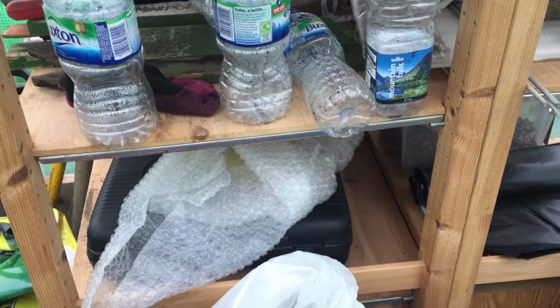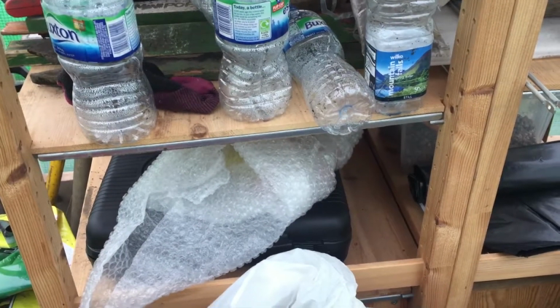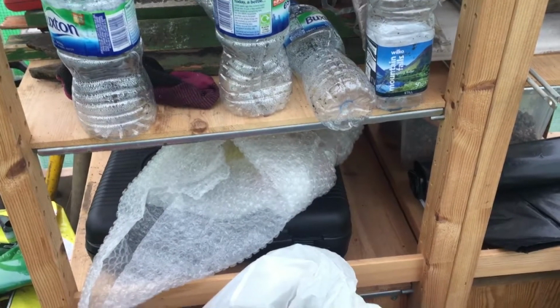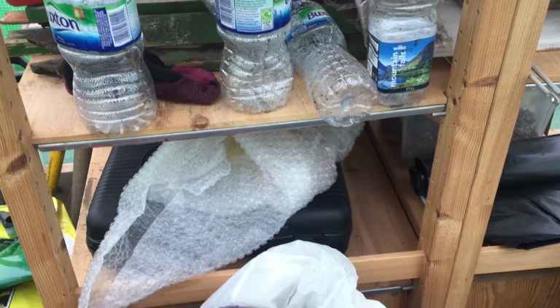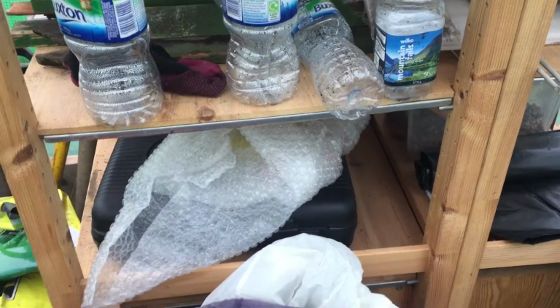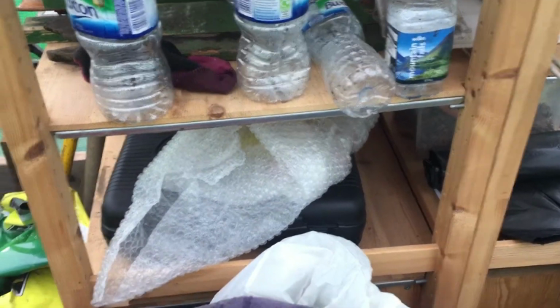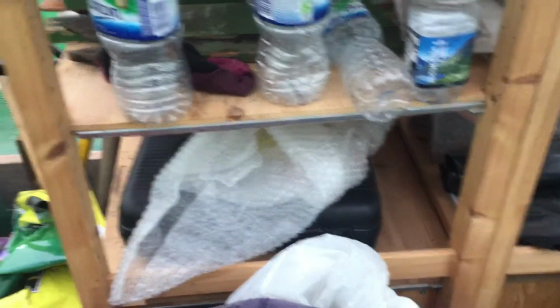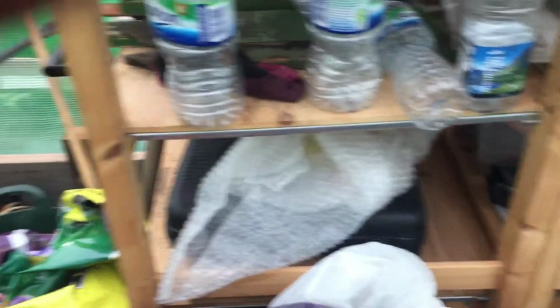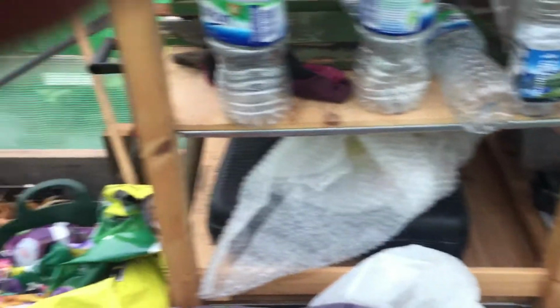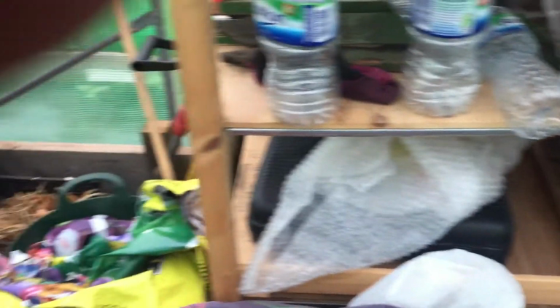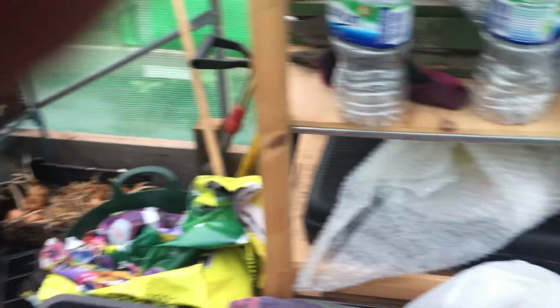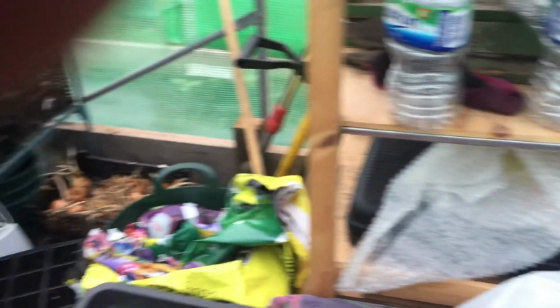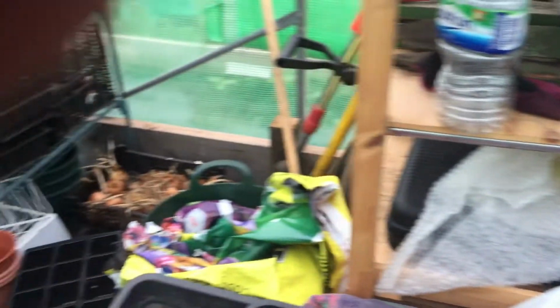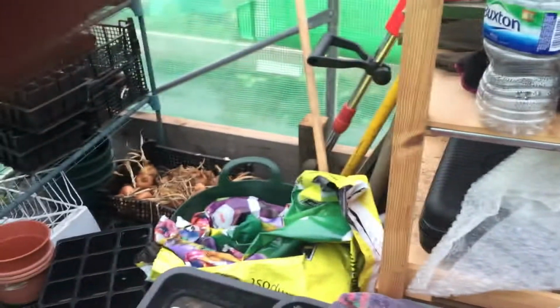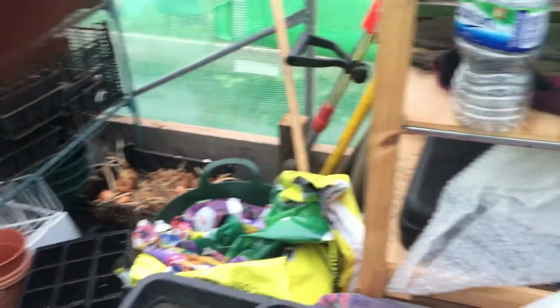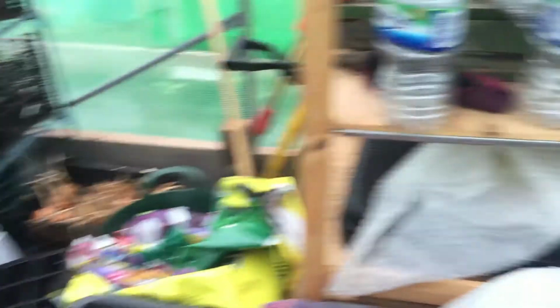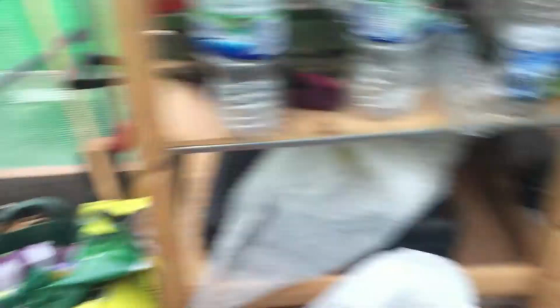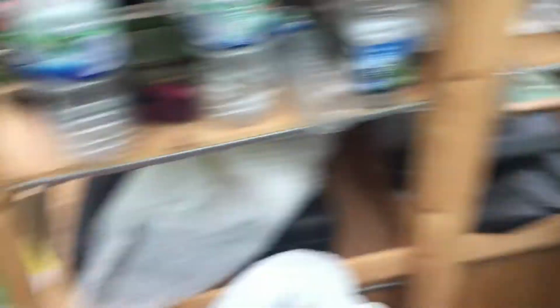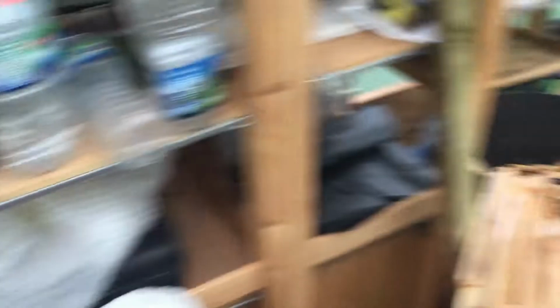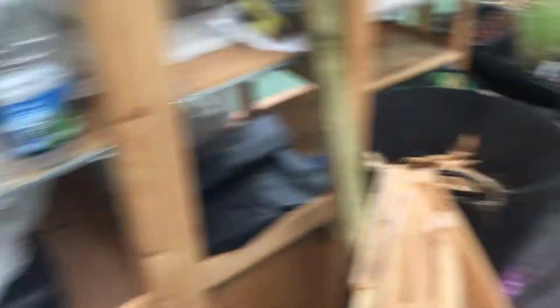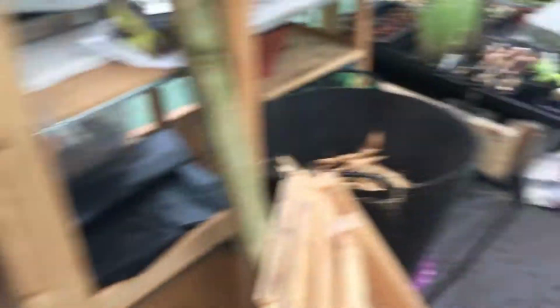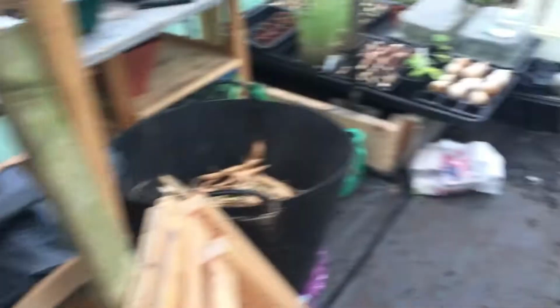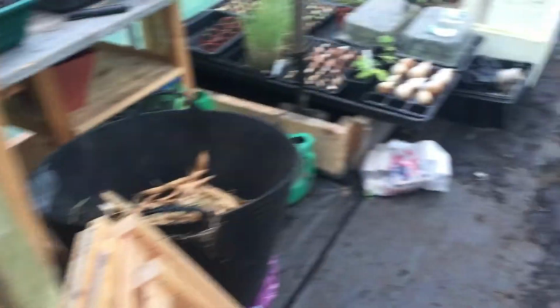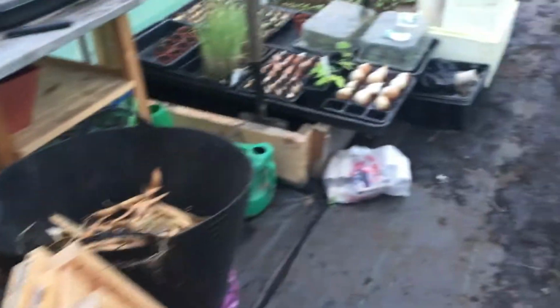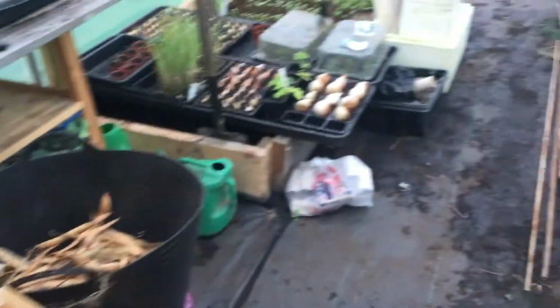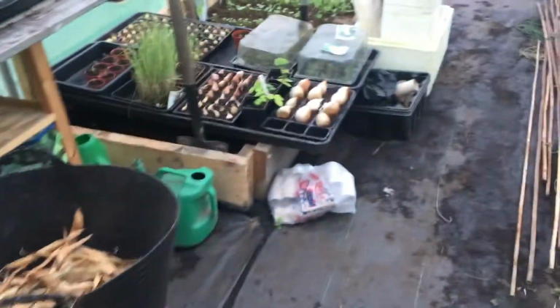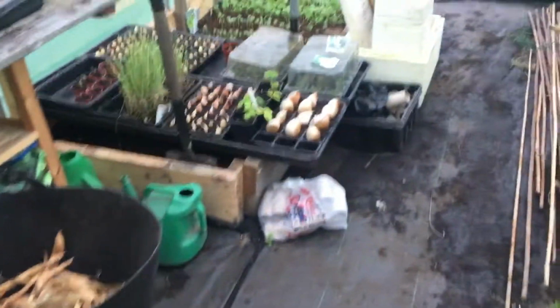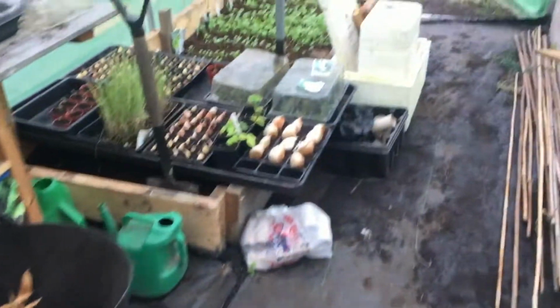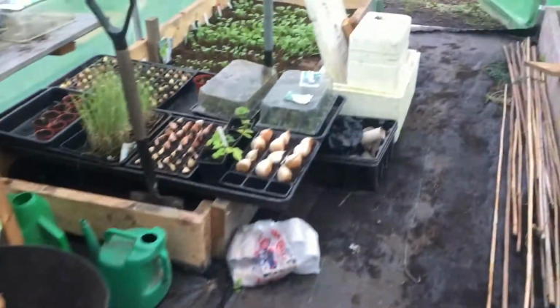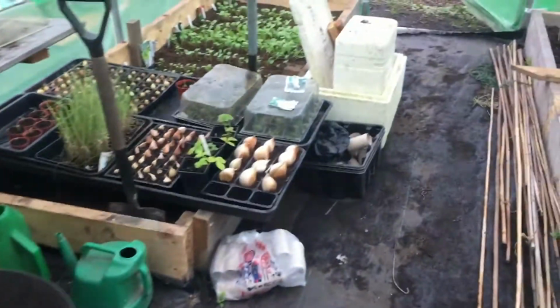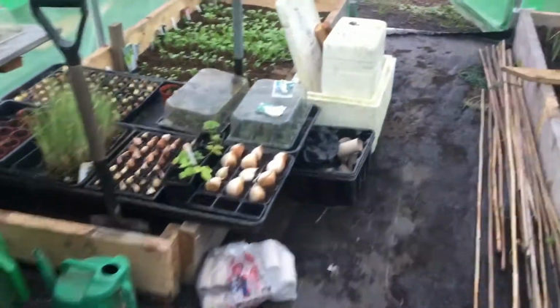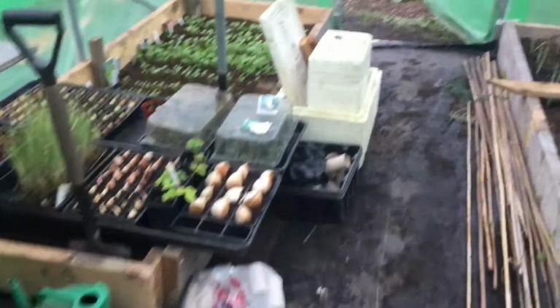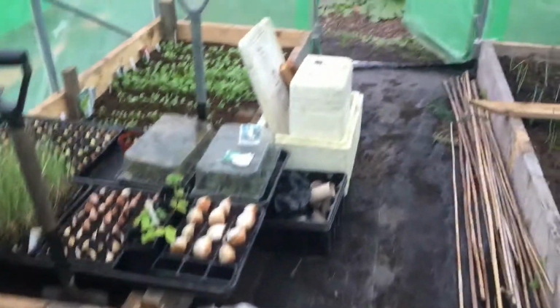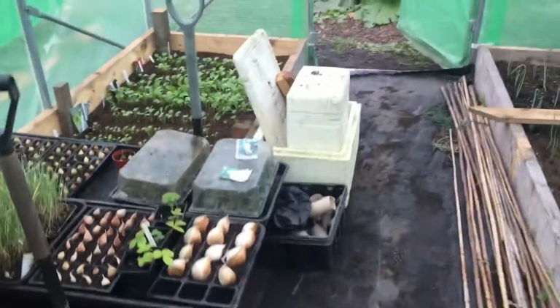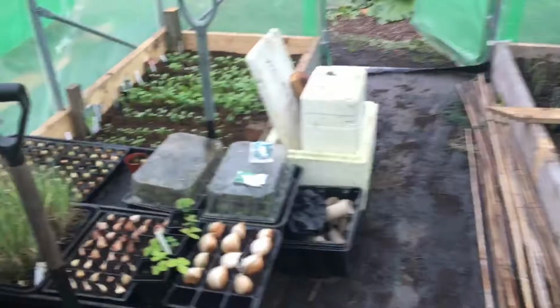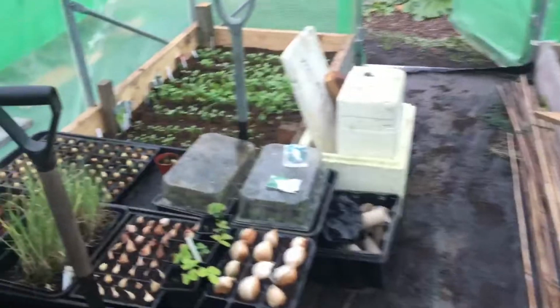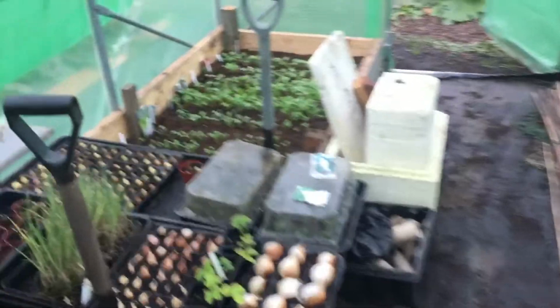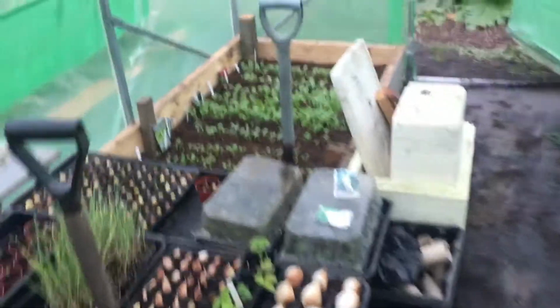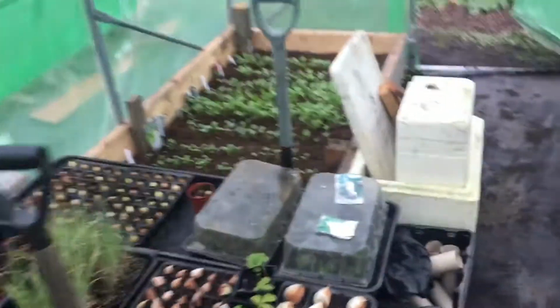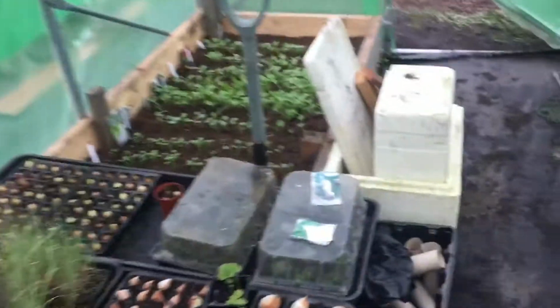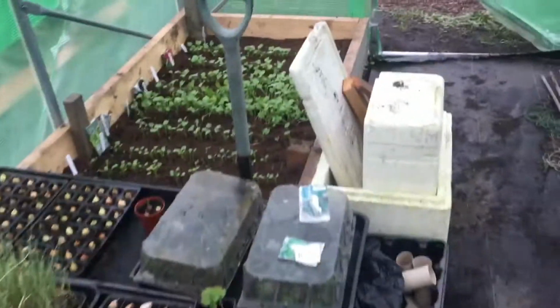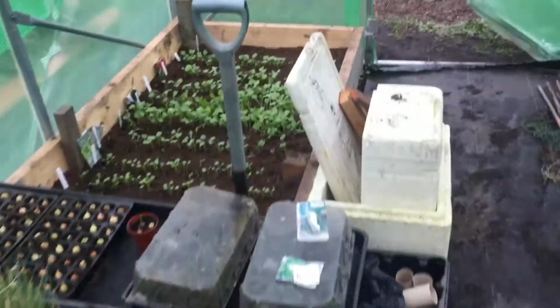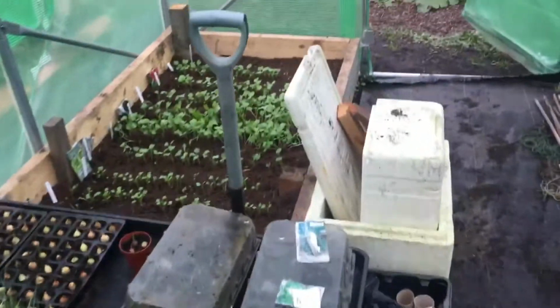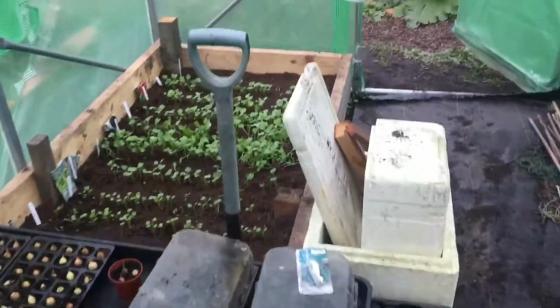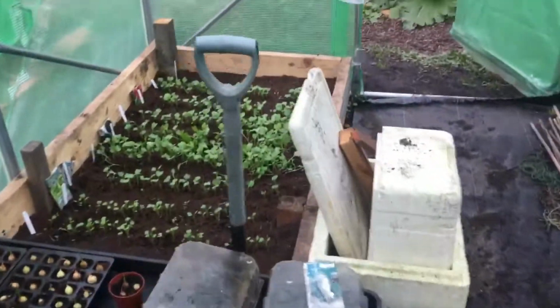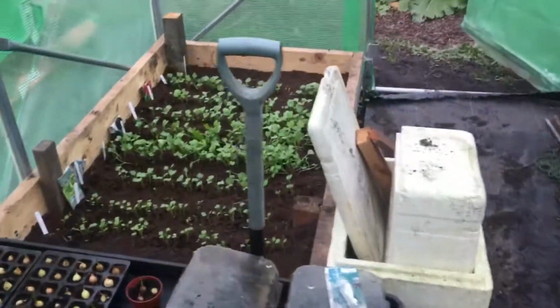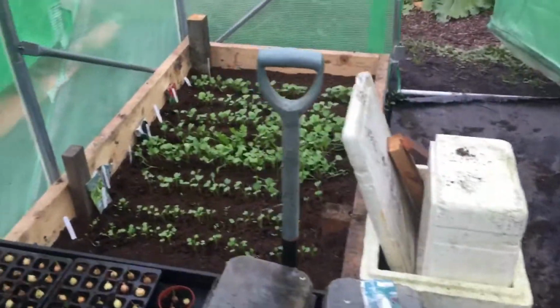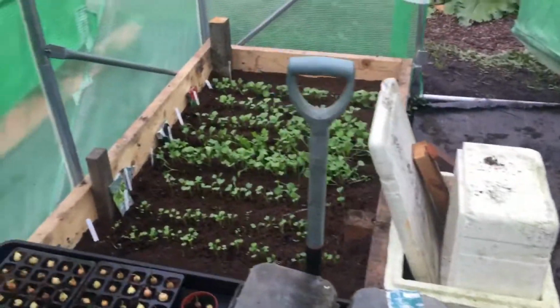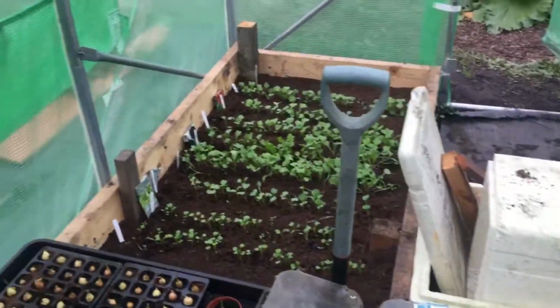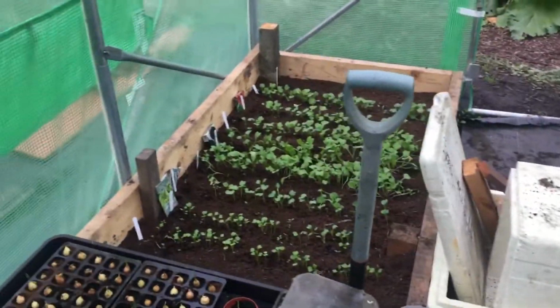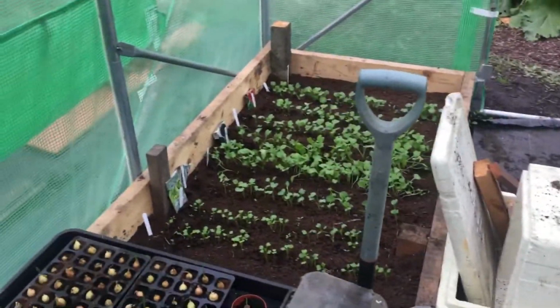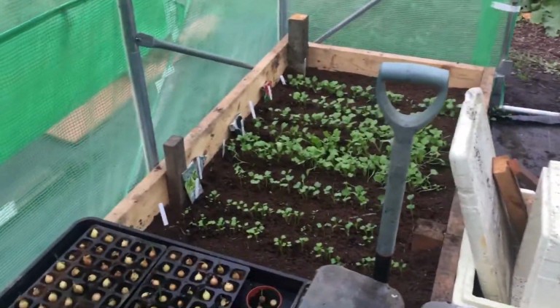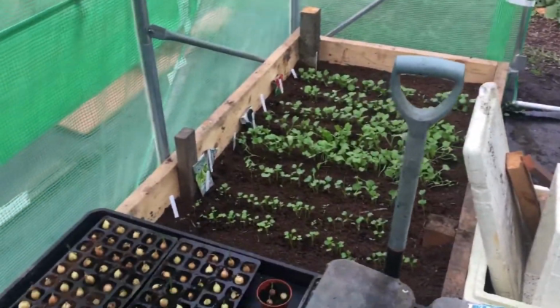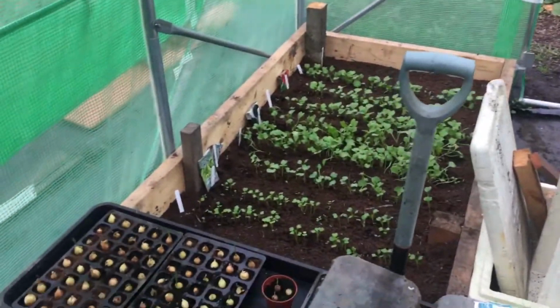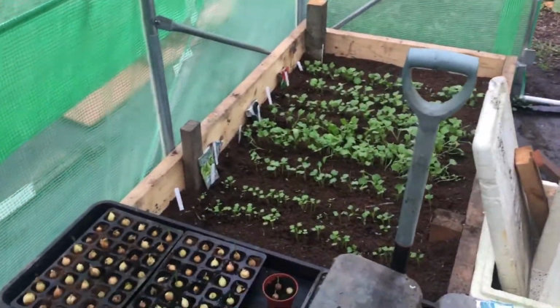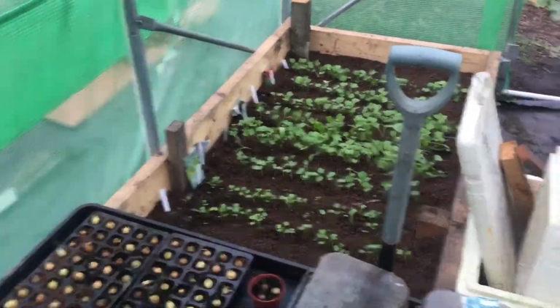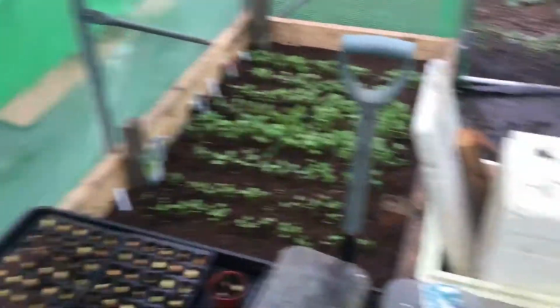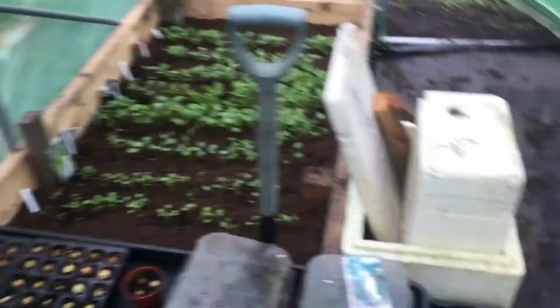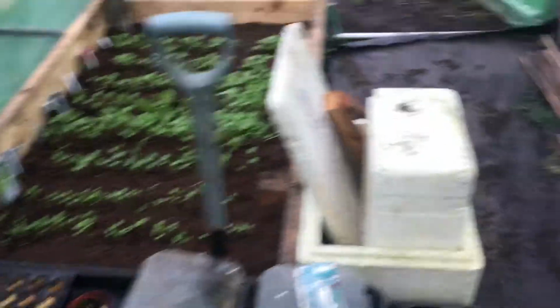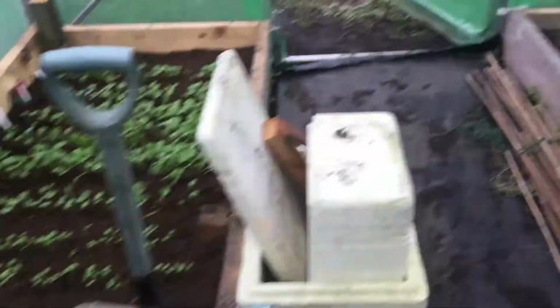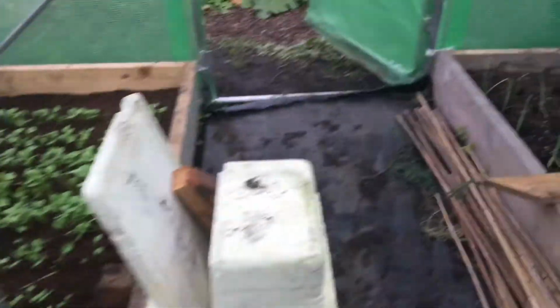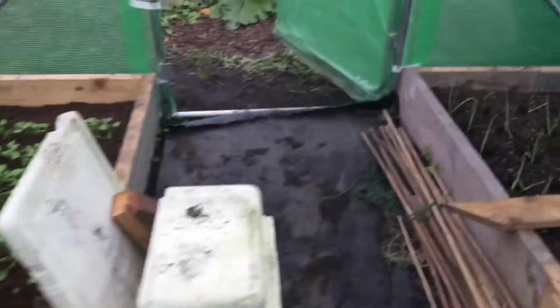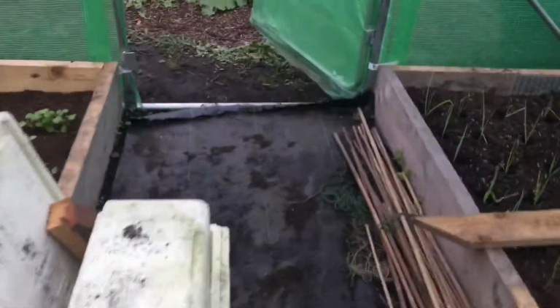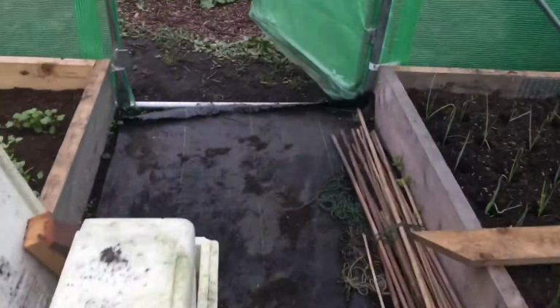Hi guys, just another very quick update every couple of minutes. Just a quick update of my polytunnel.